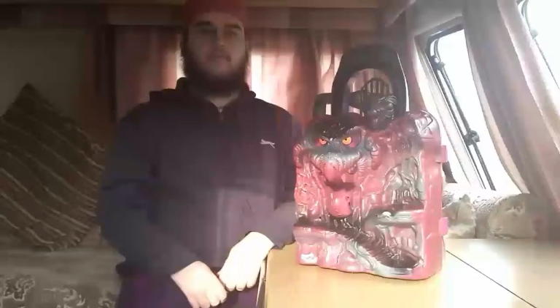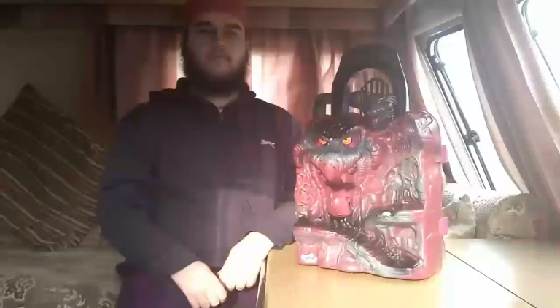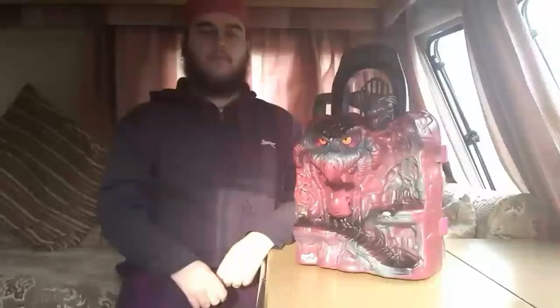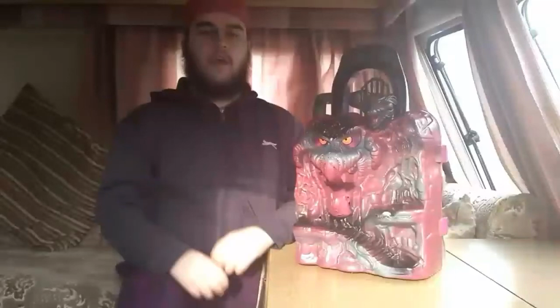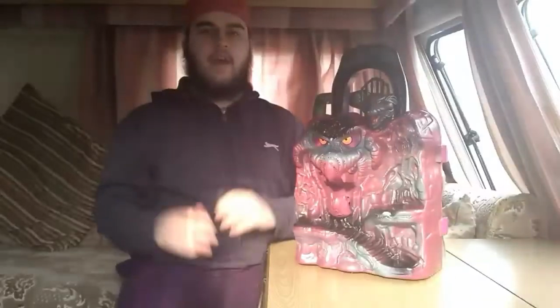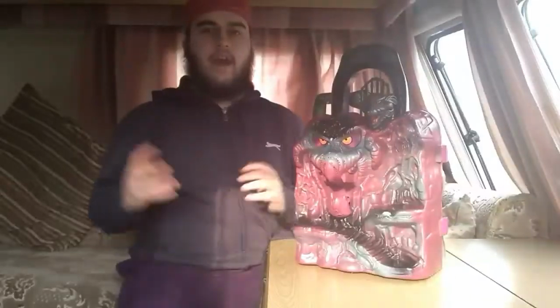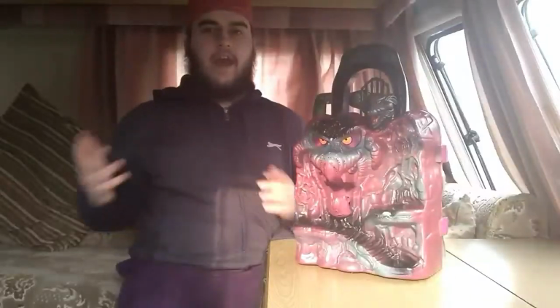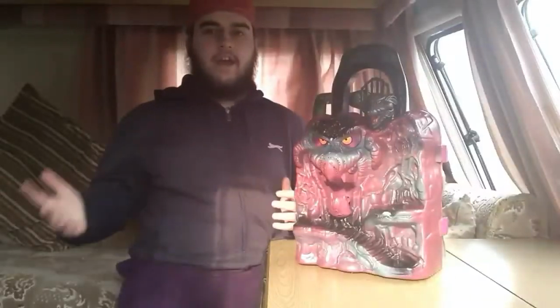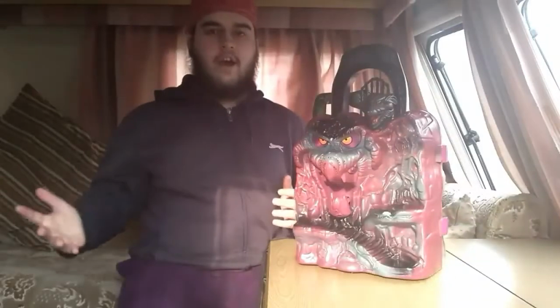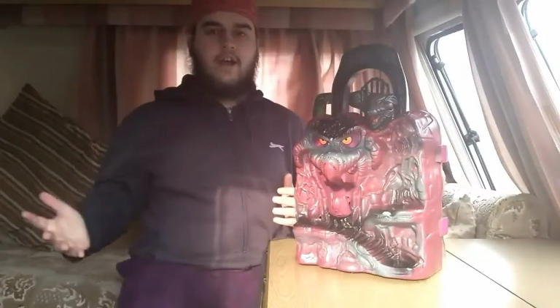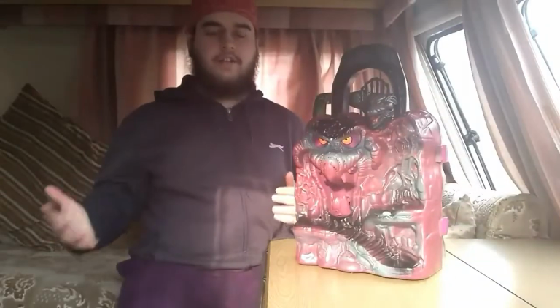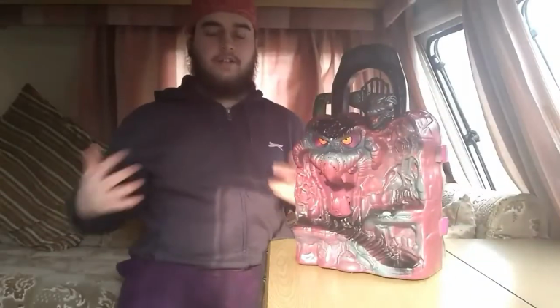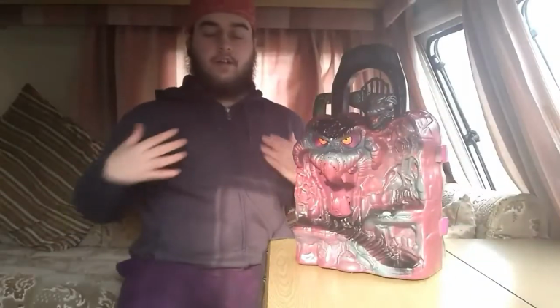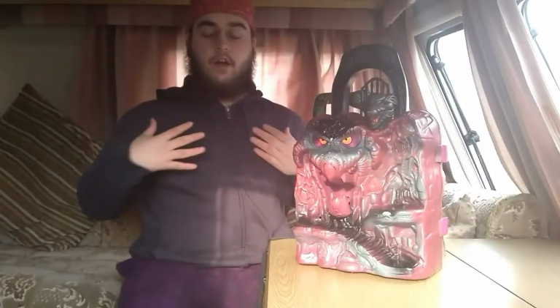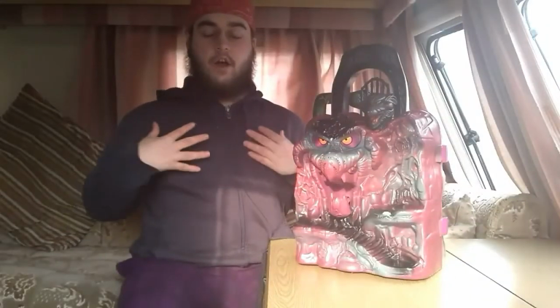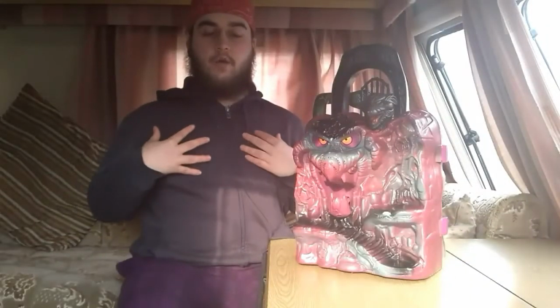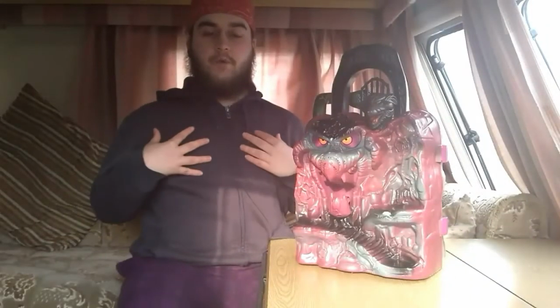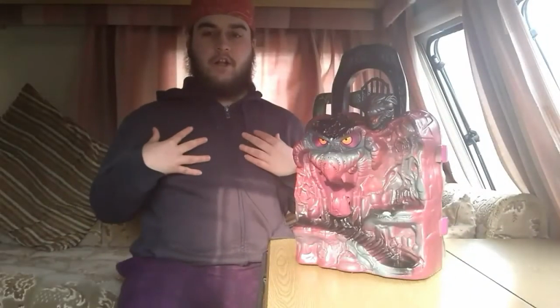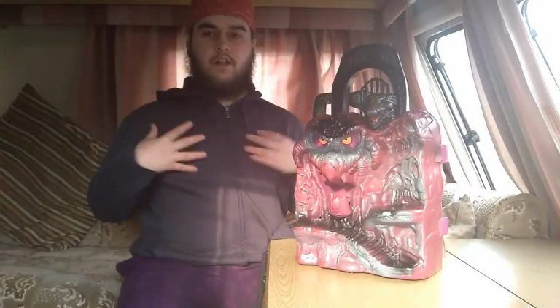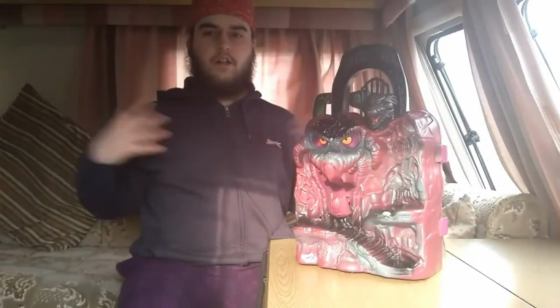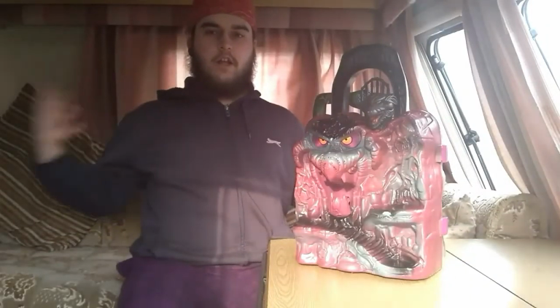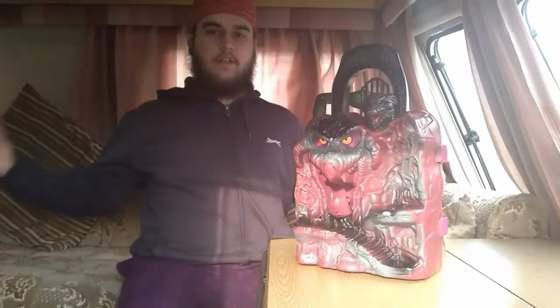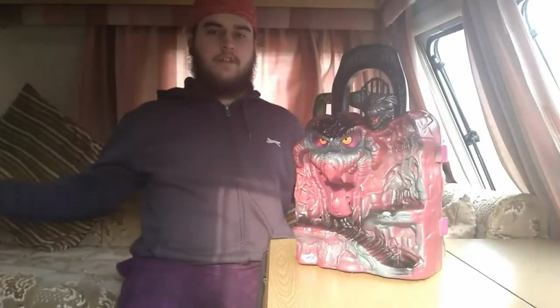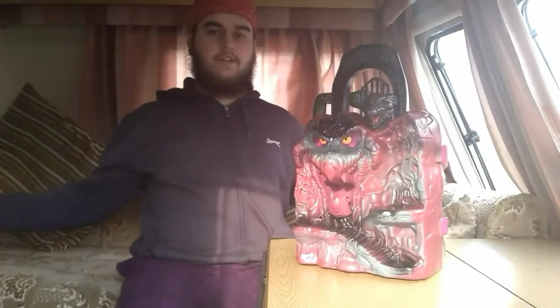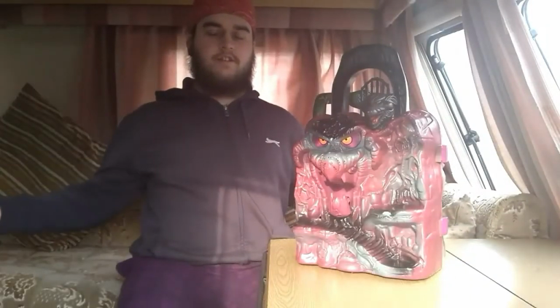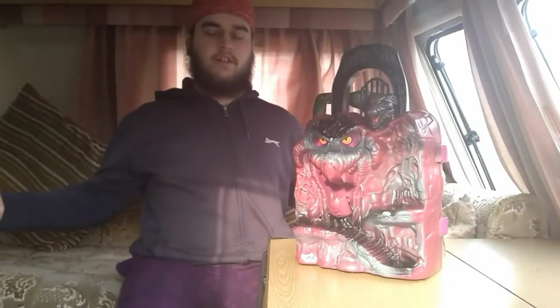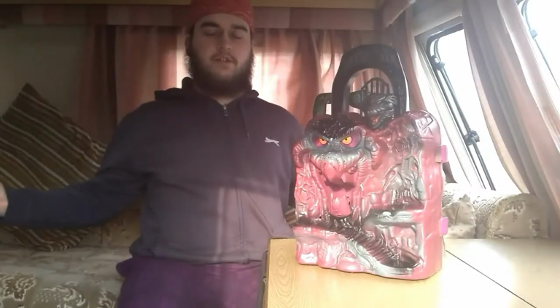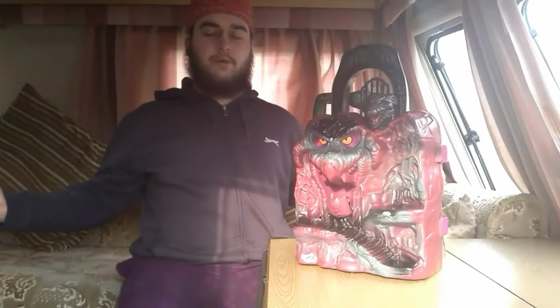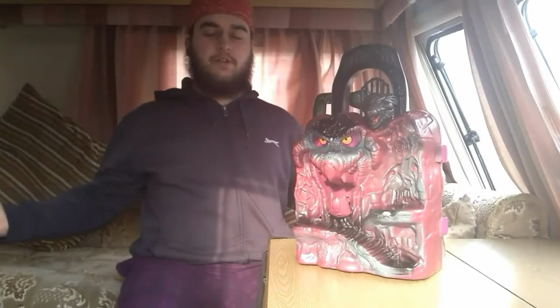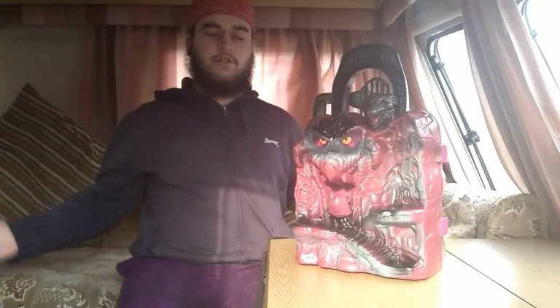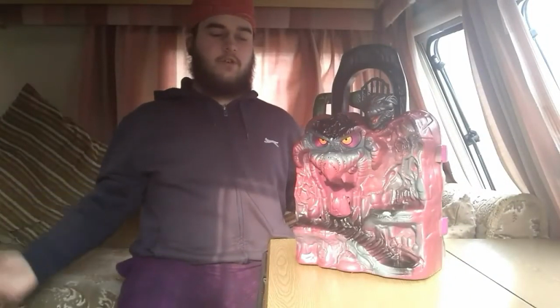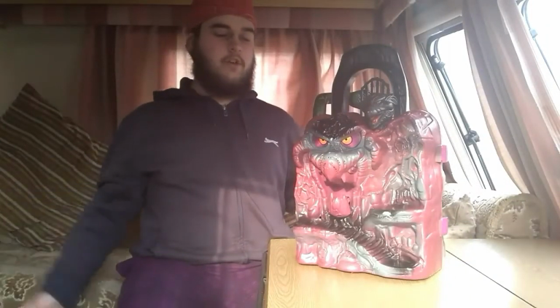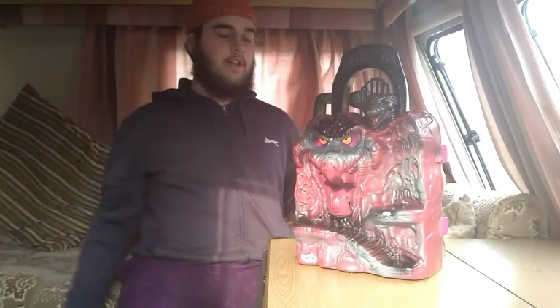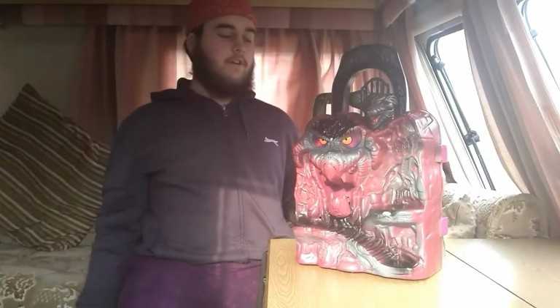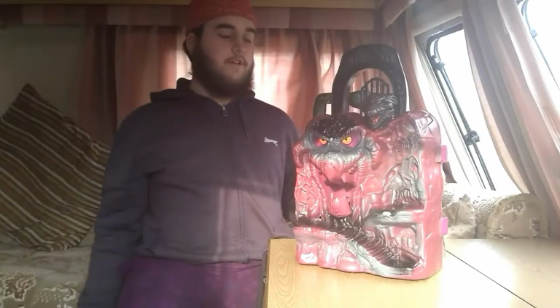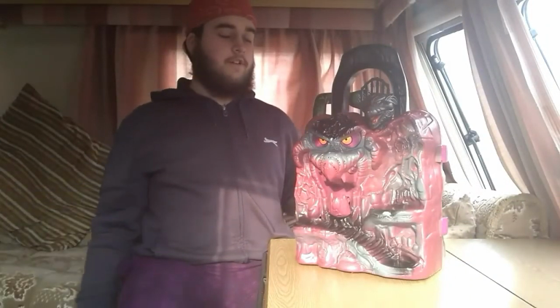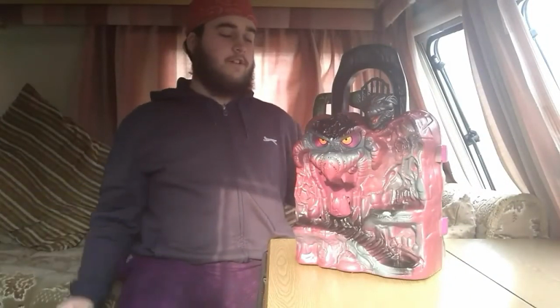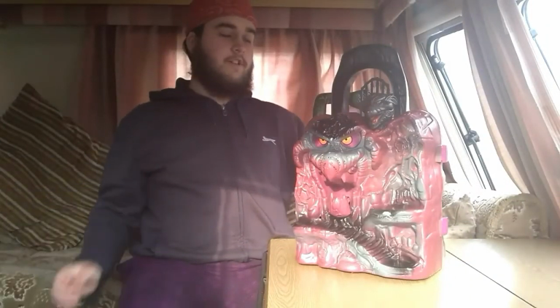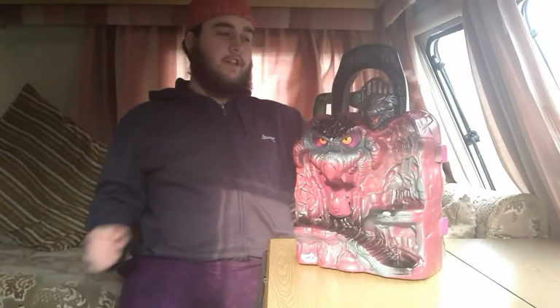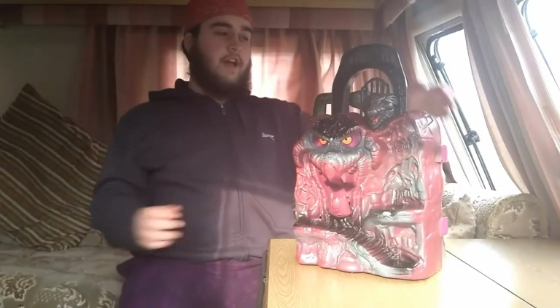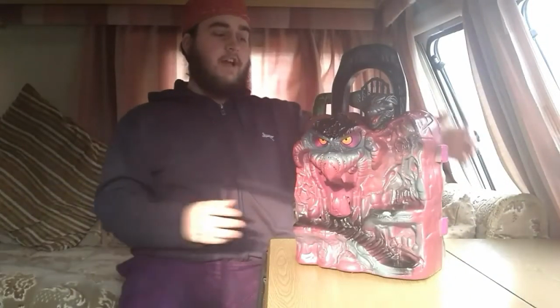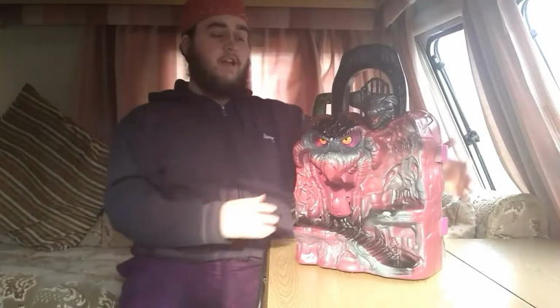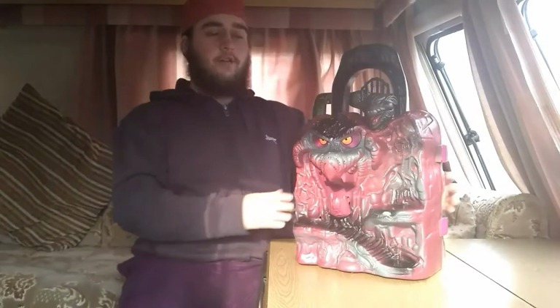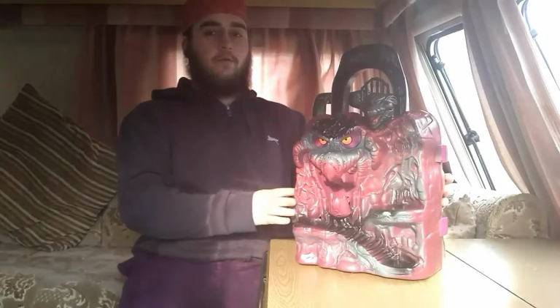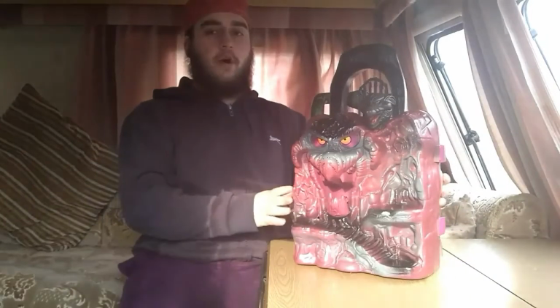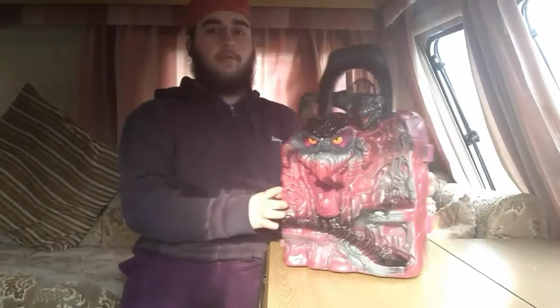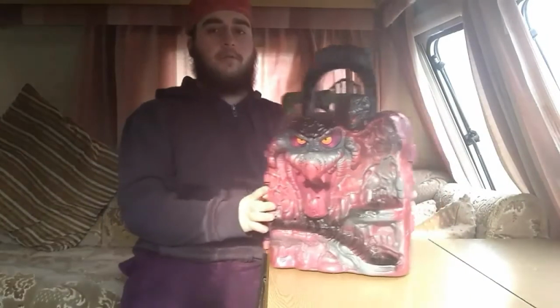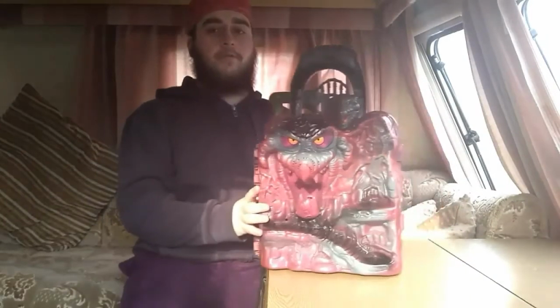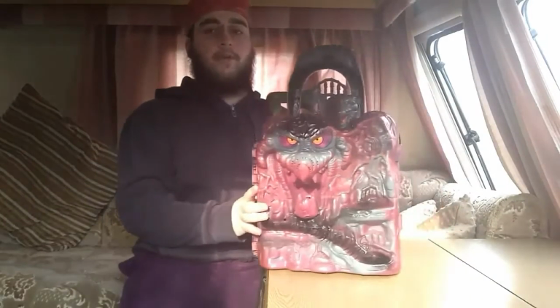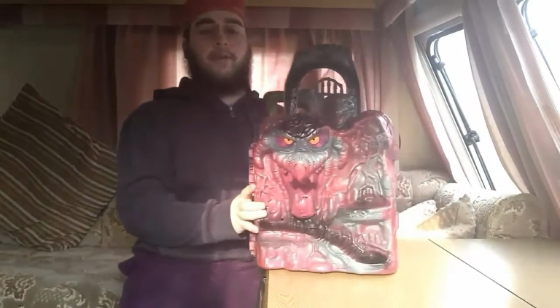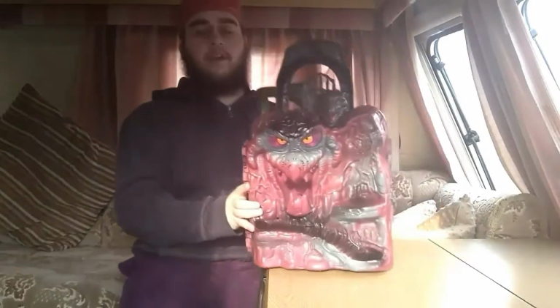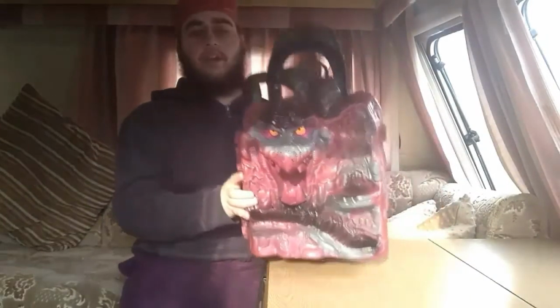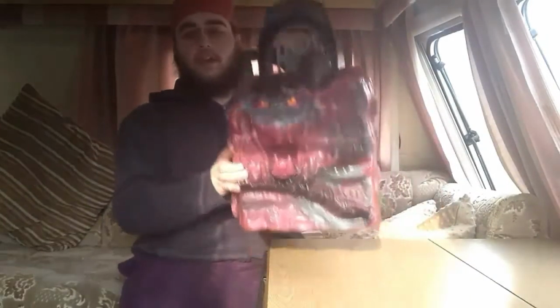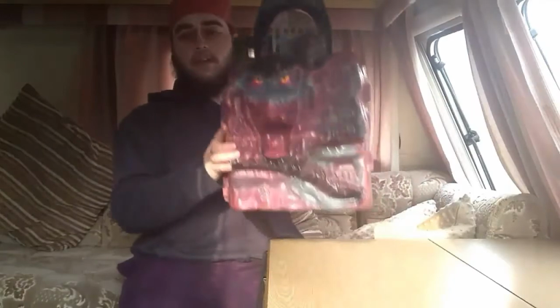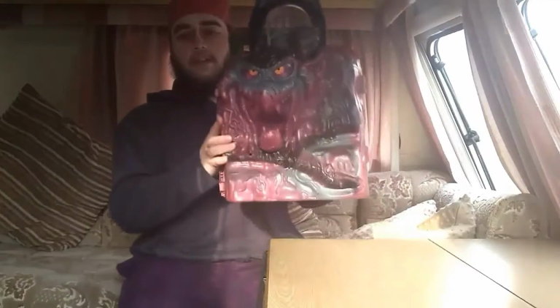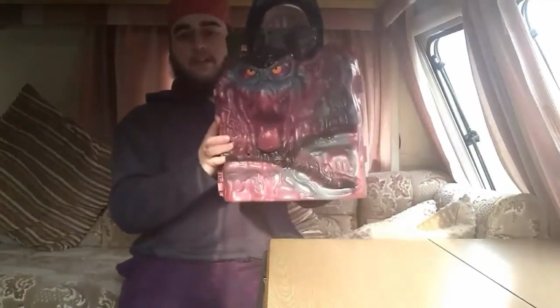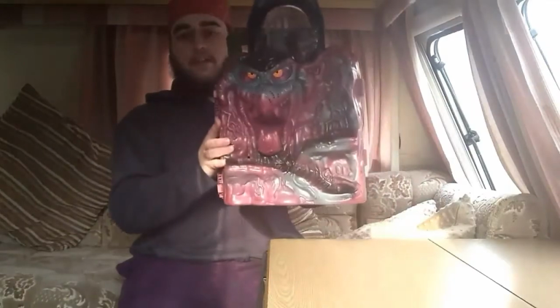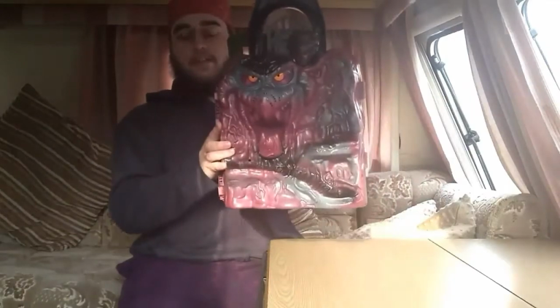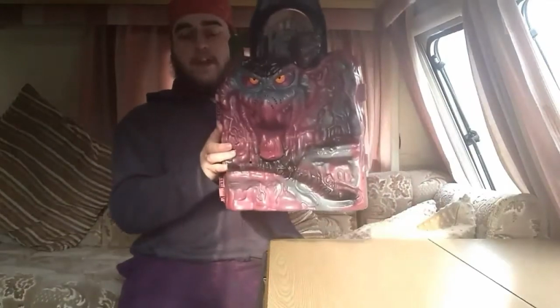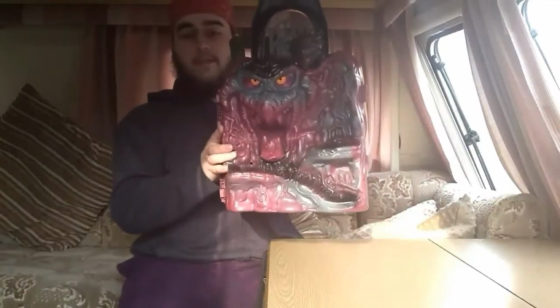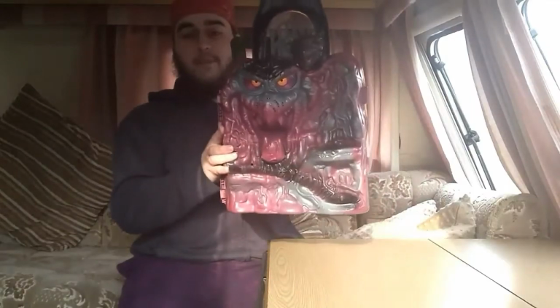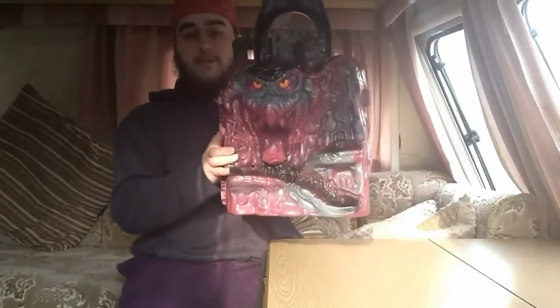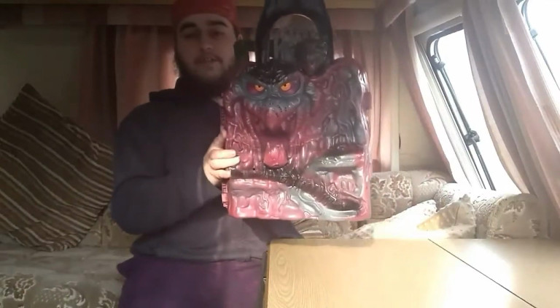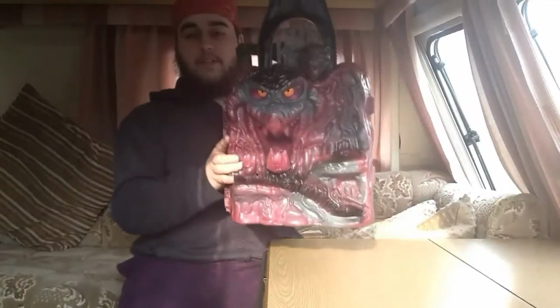Hey guys, I'm Will and this is Will's Toy Clearance. Today I'll be reviewing Snake Mountain.